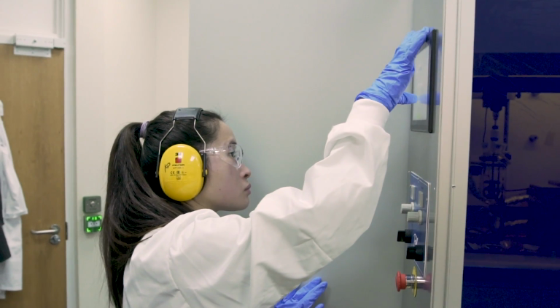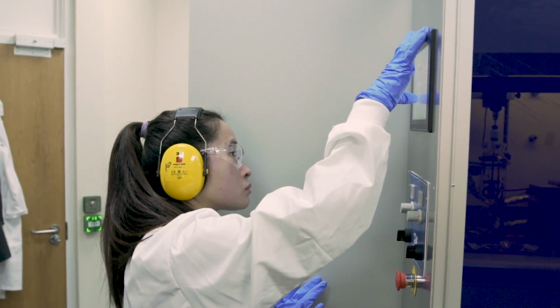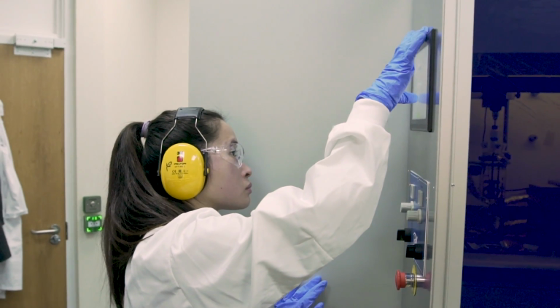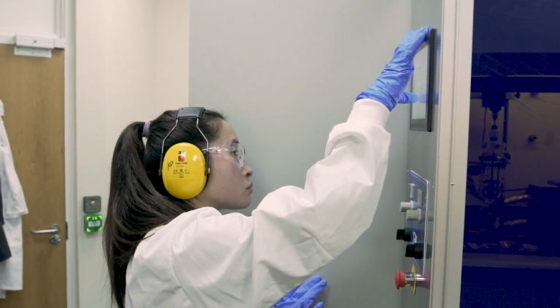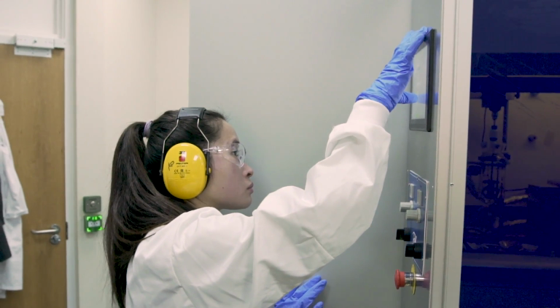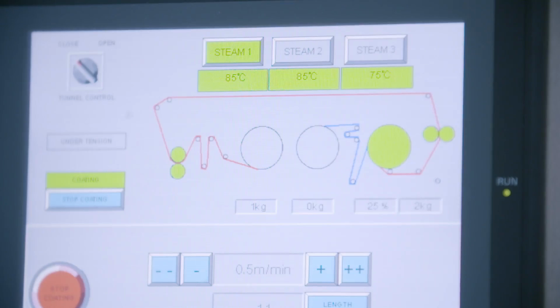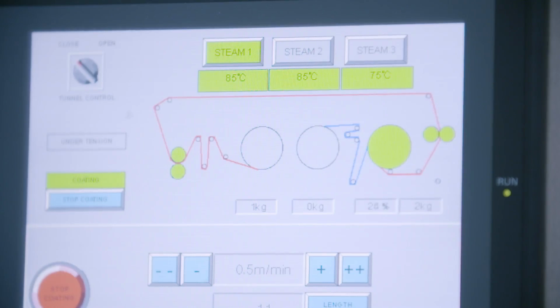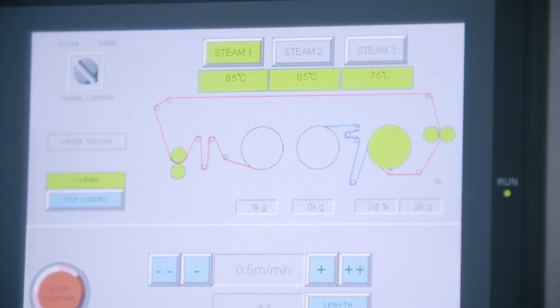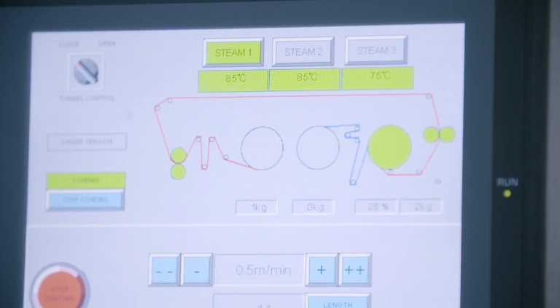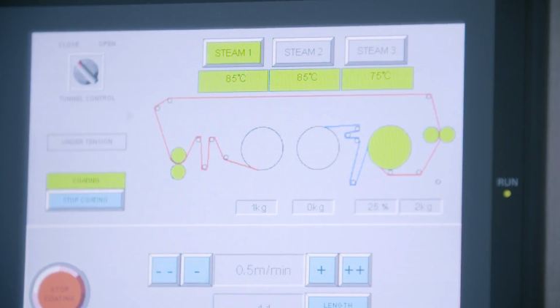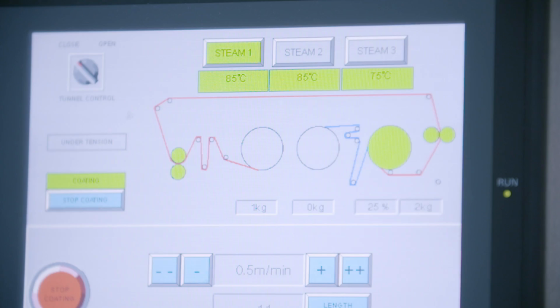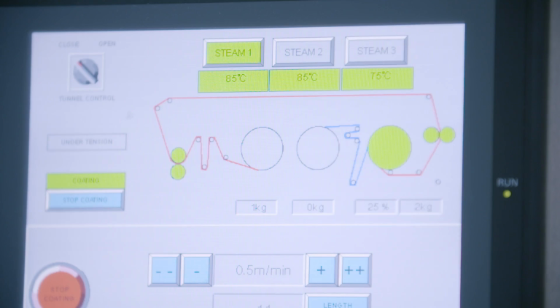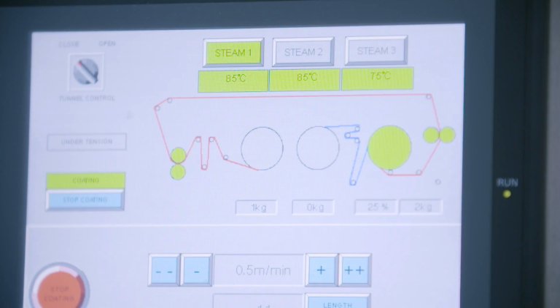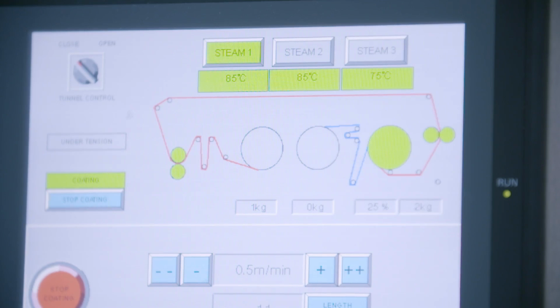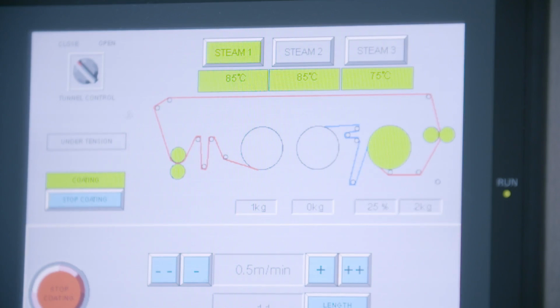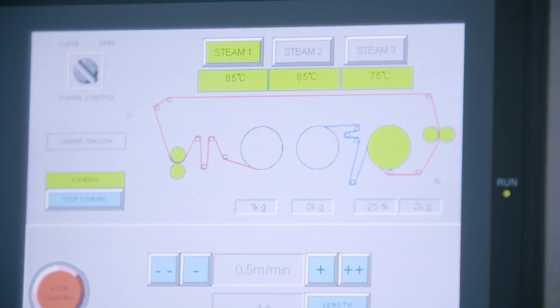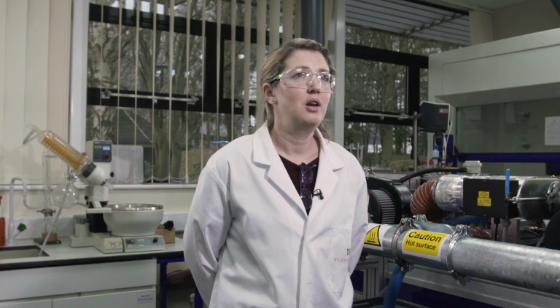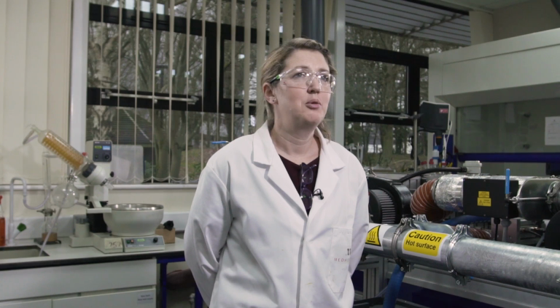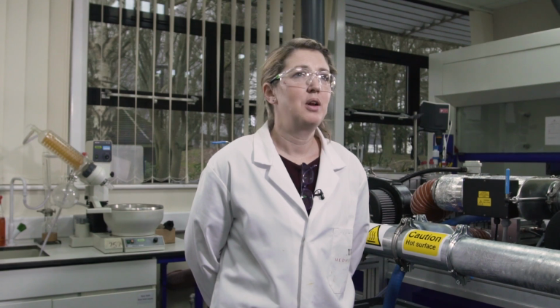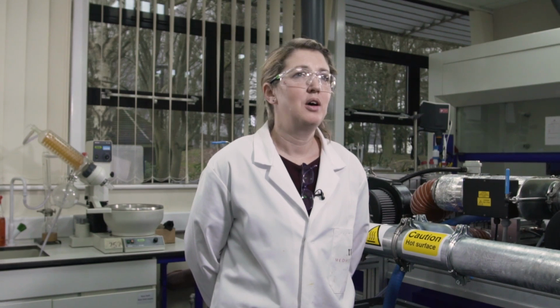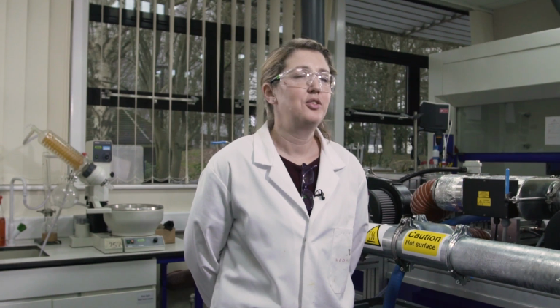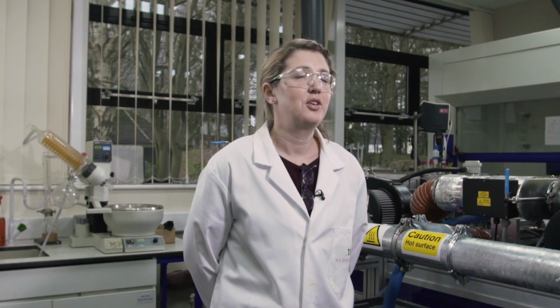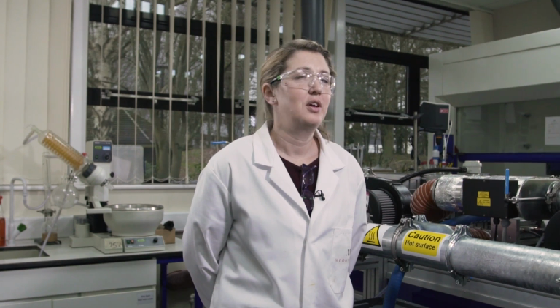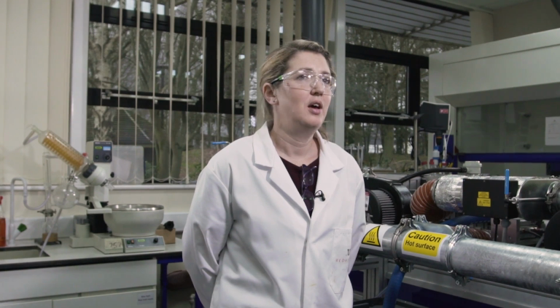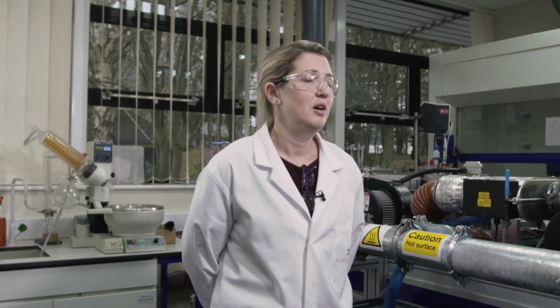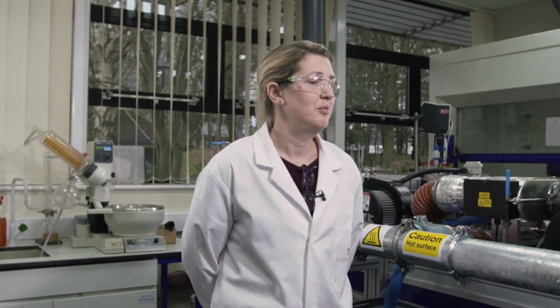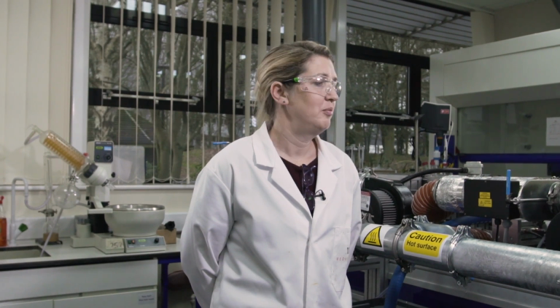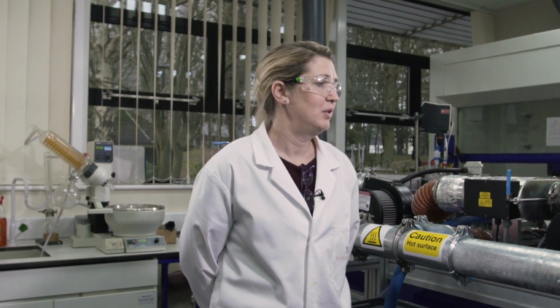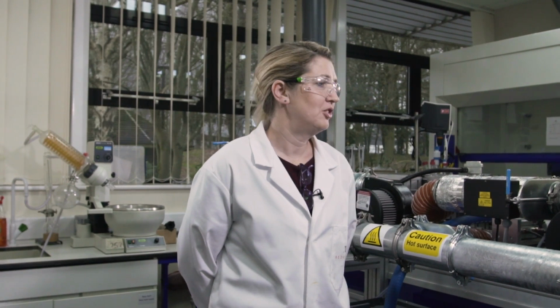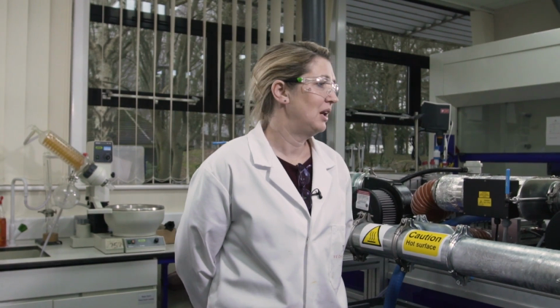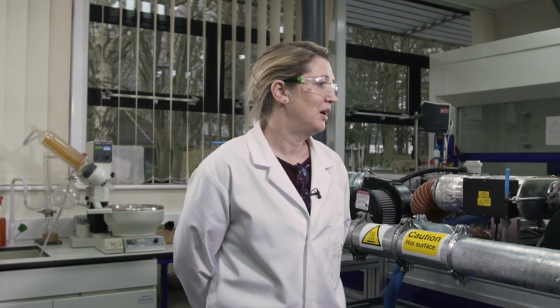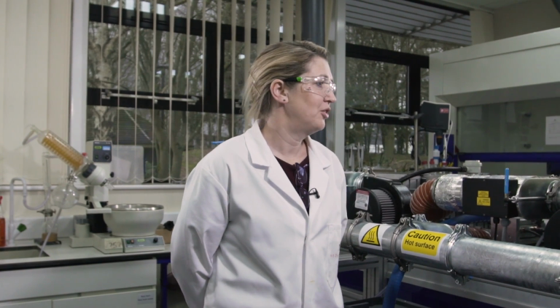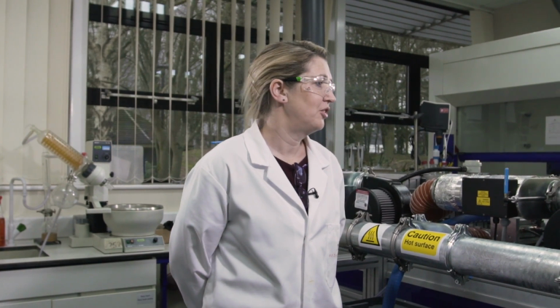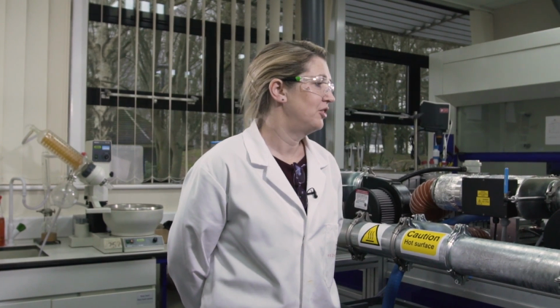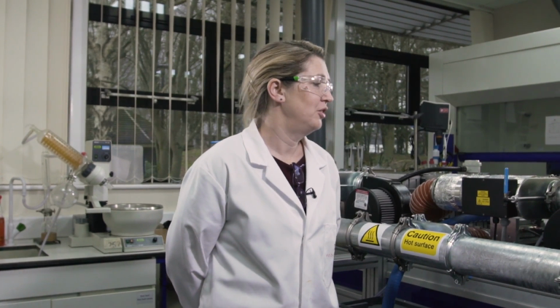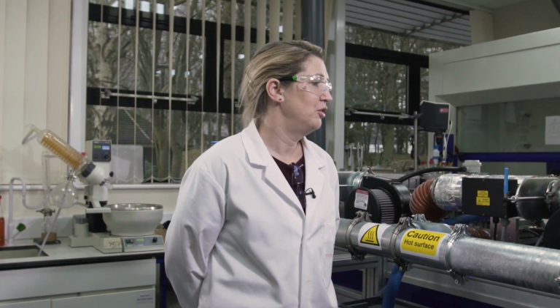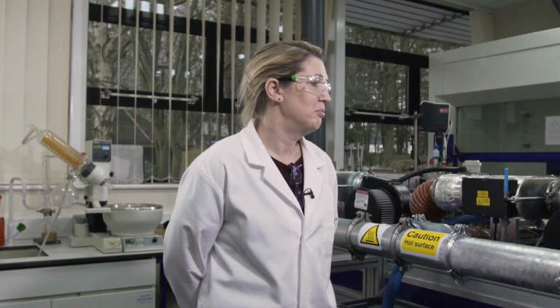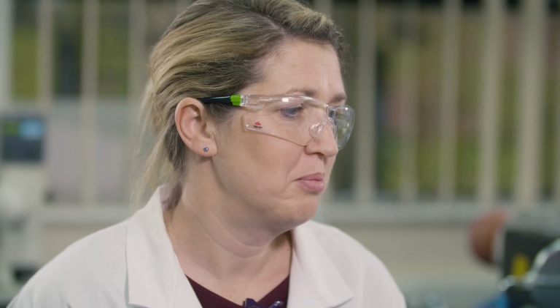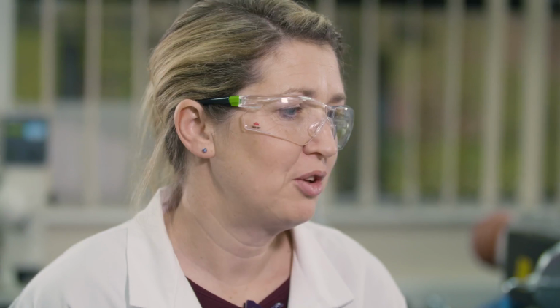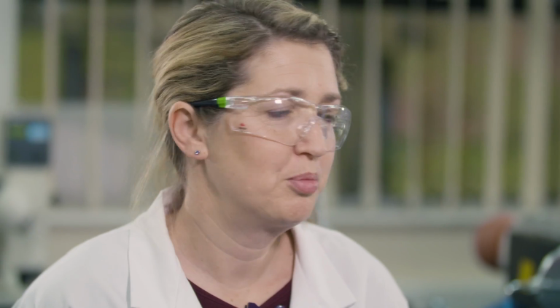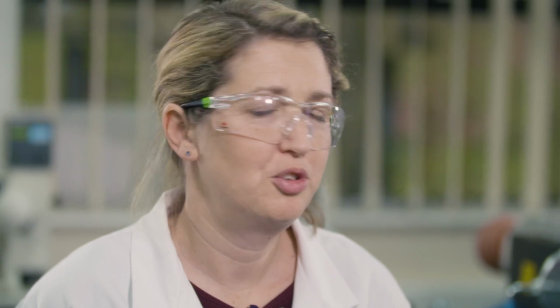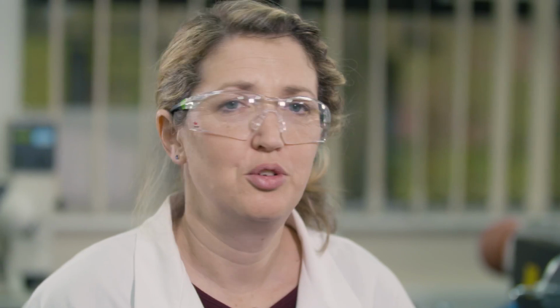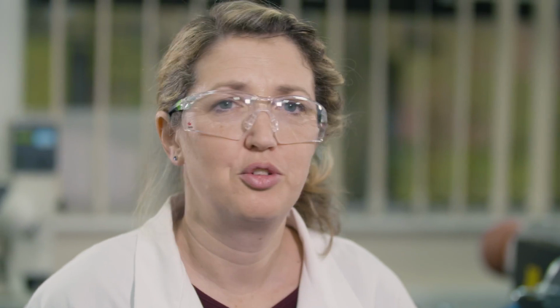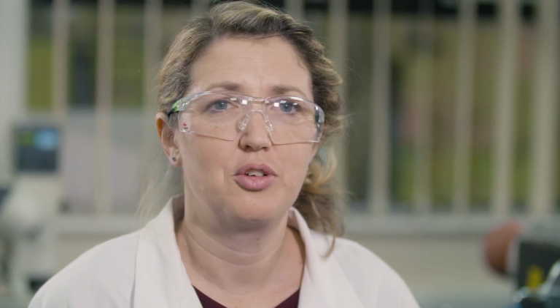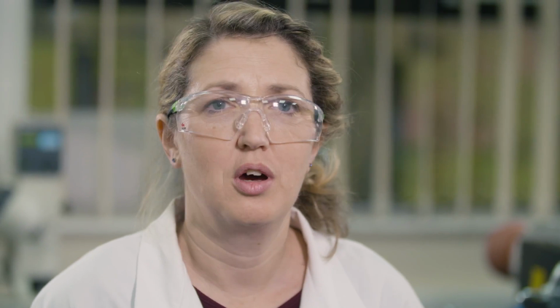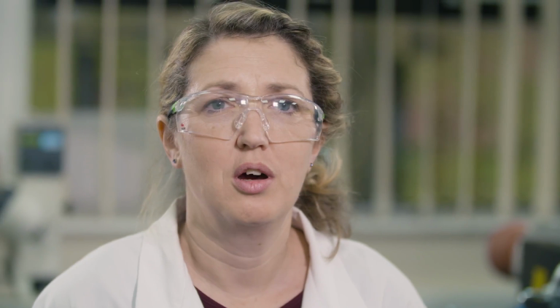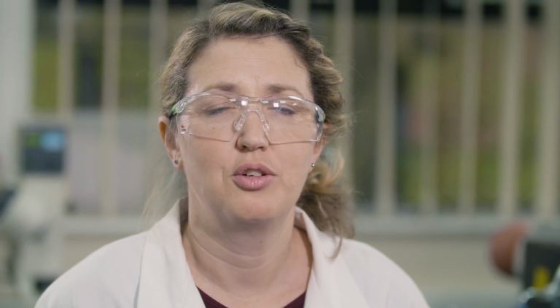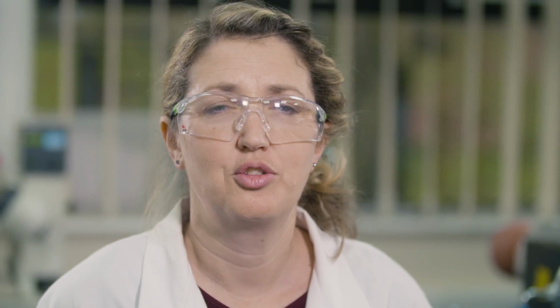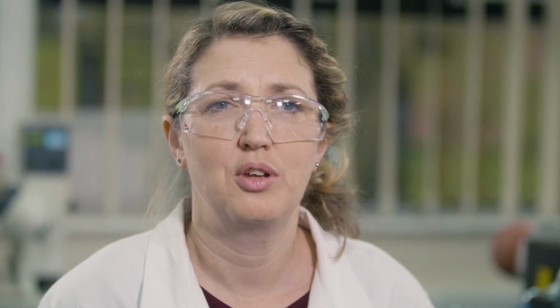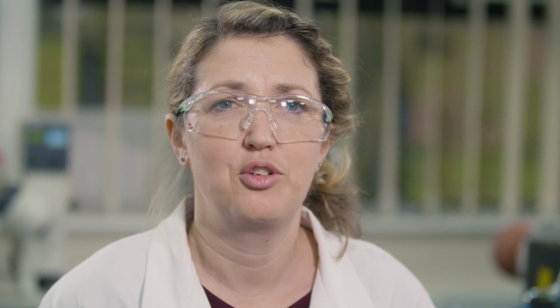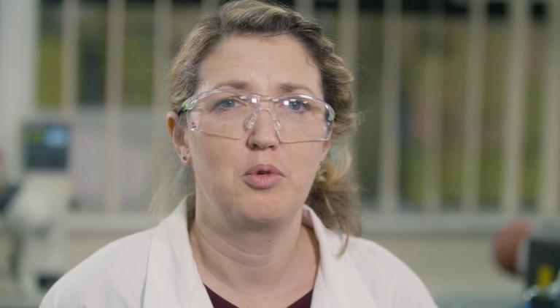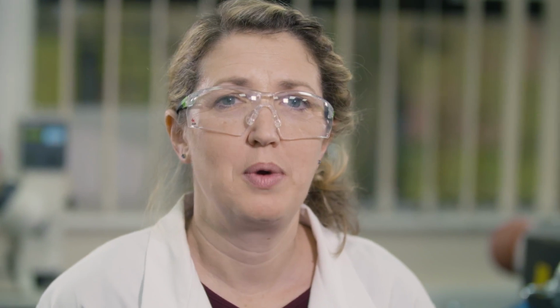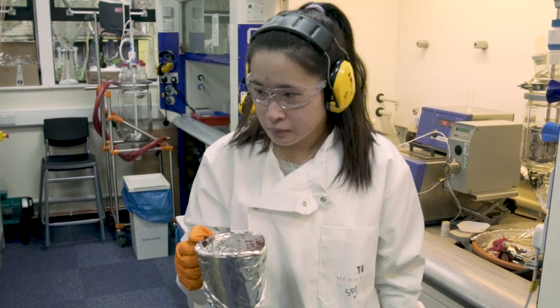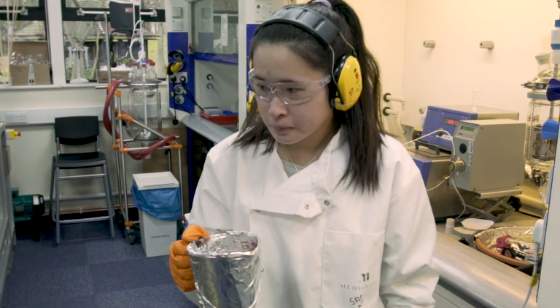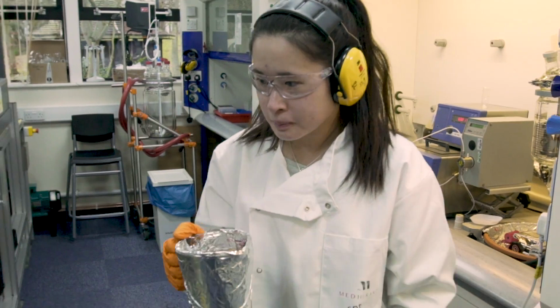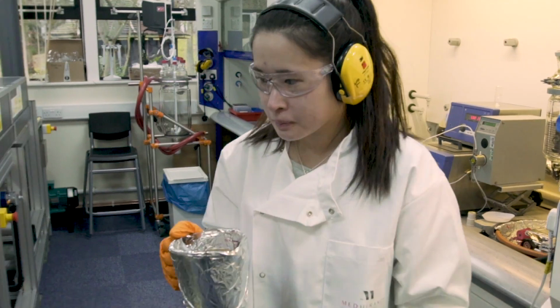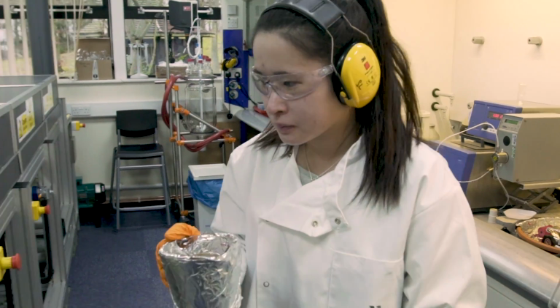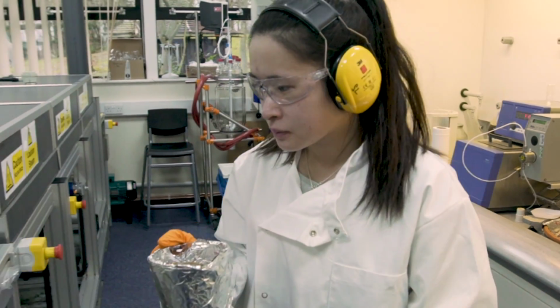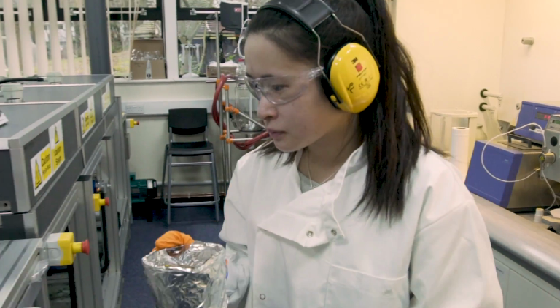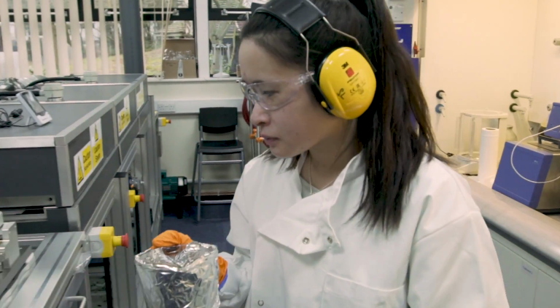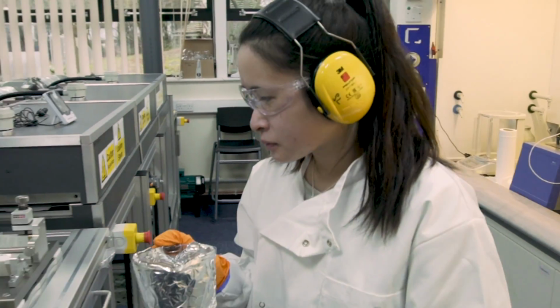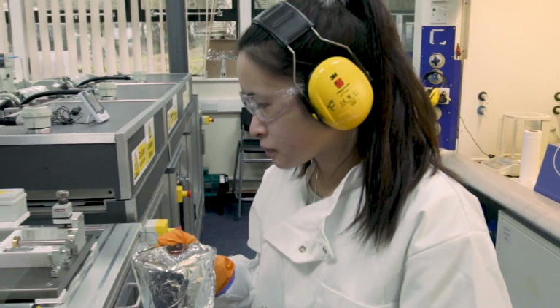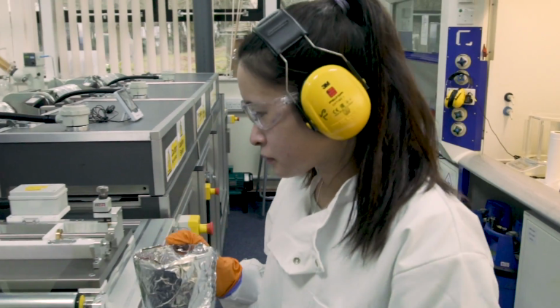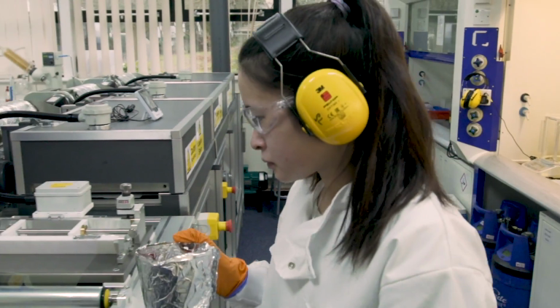Here you can see our pilot plant, which allows us to mass produce our transdermal patches rather than using the manual method.